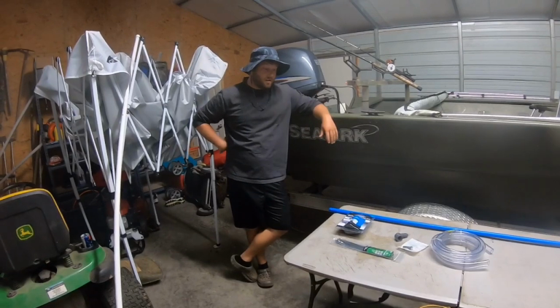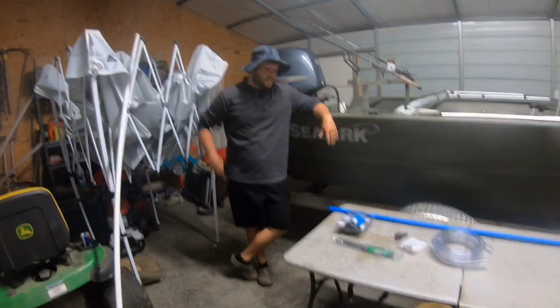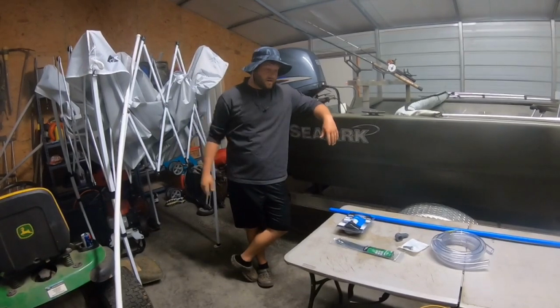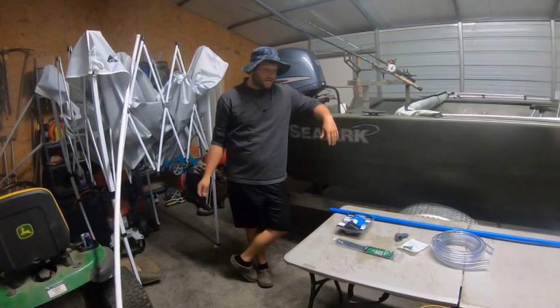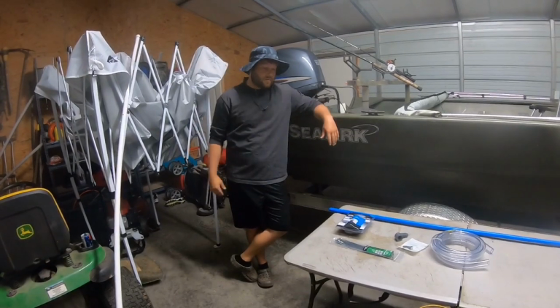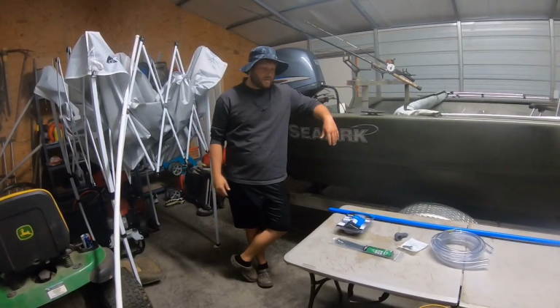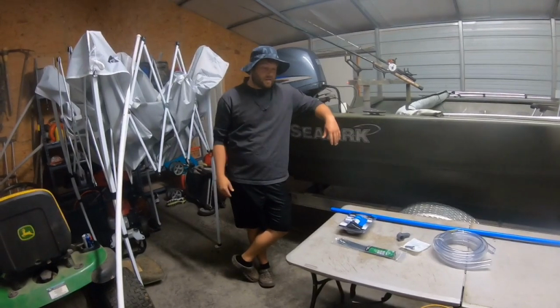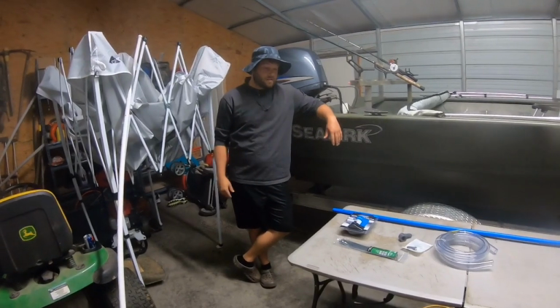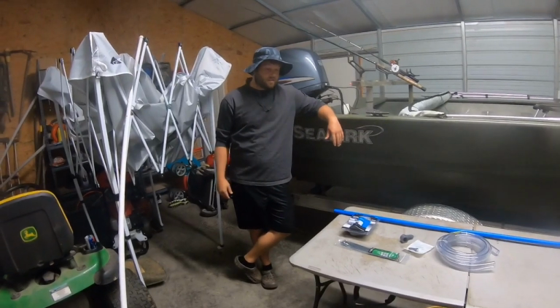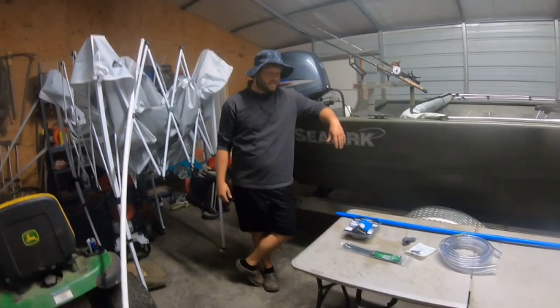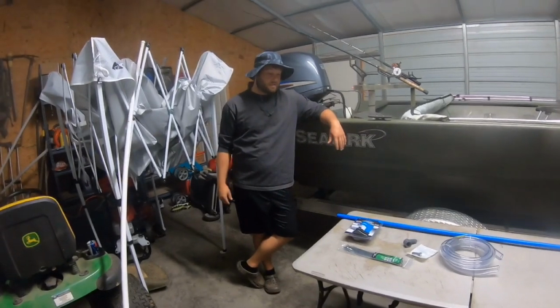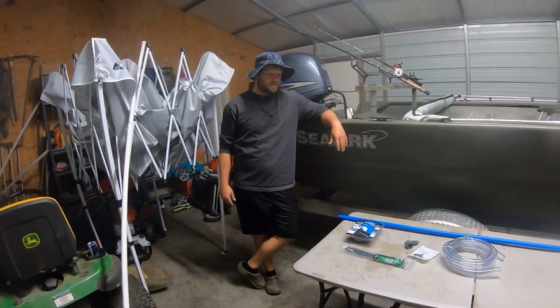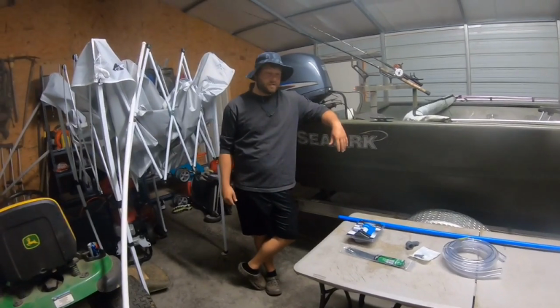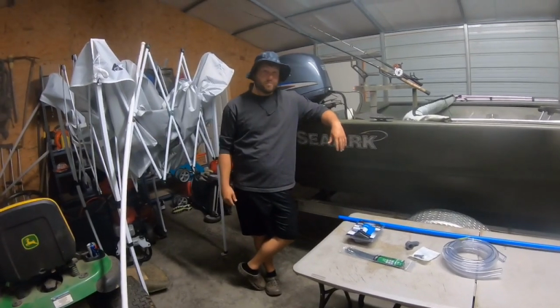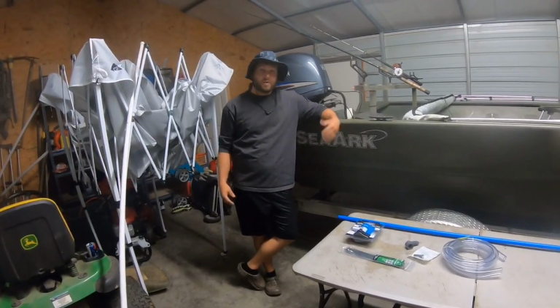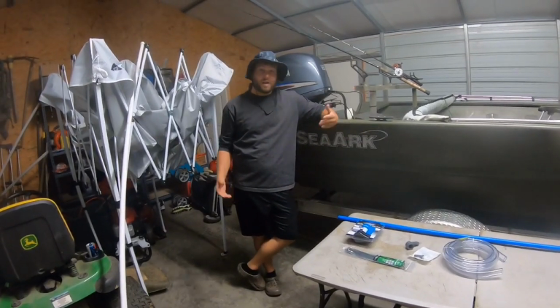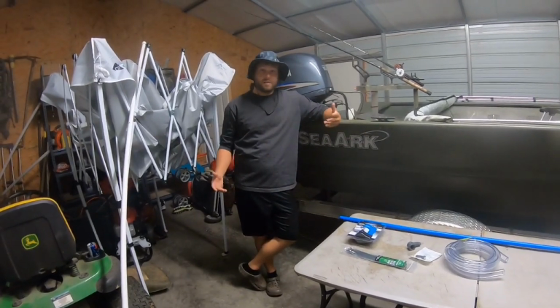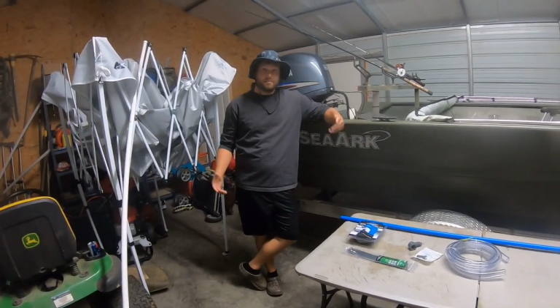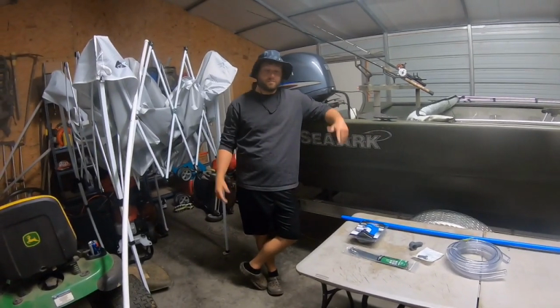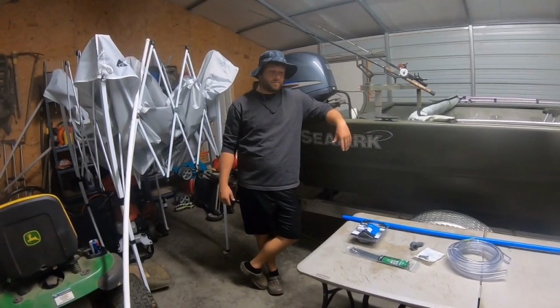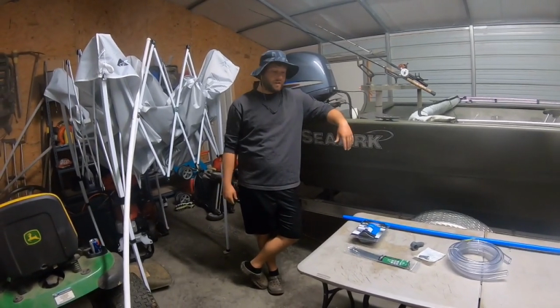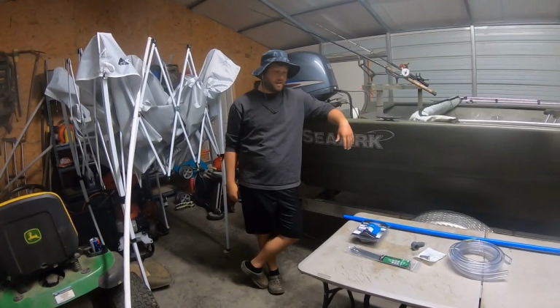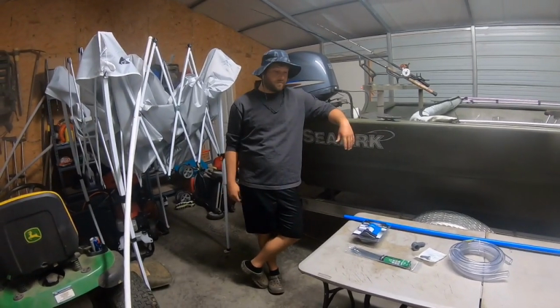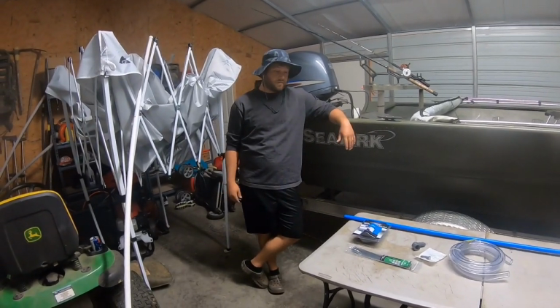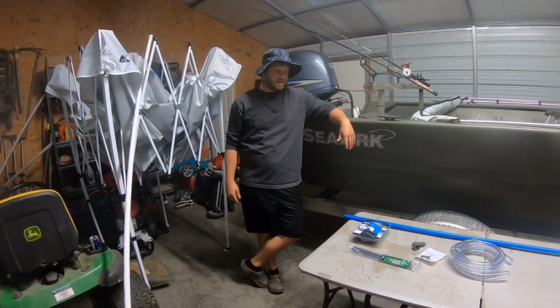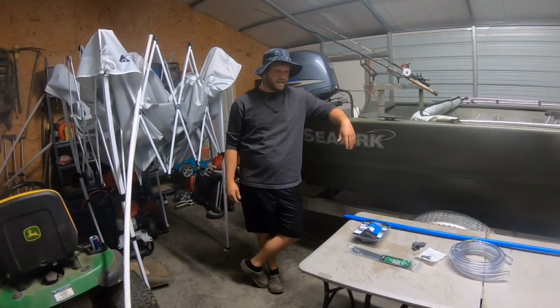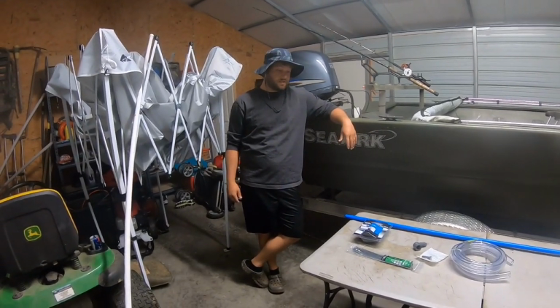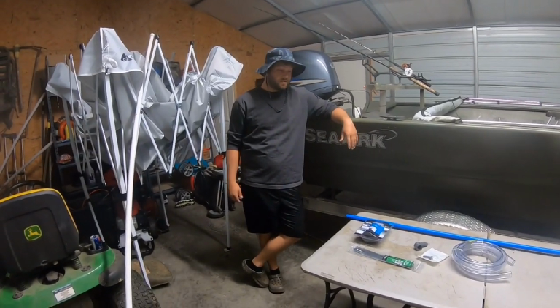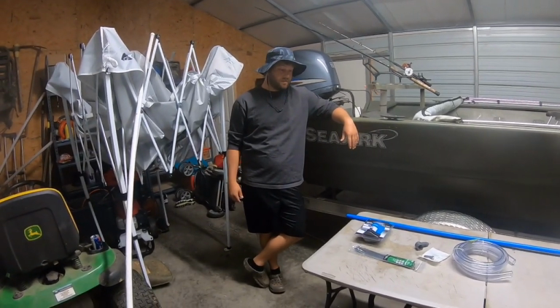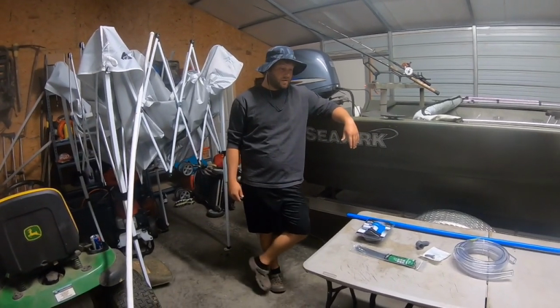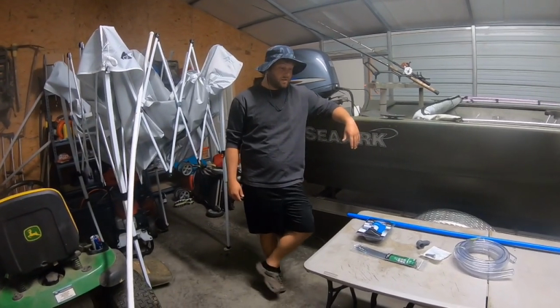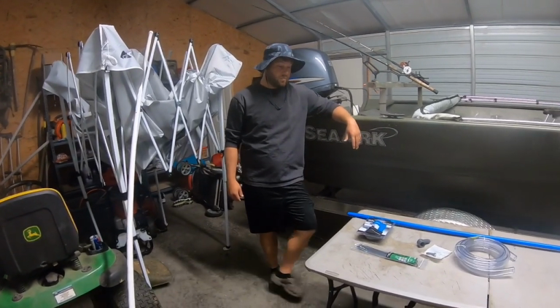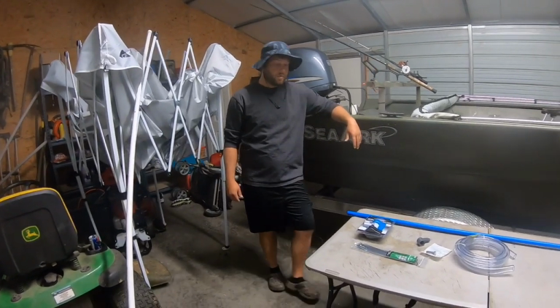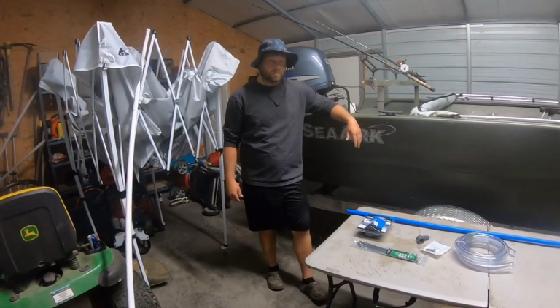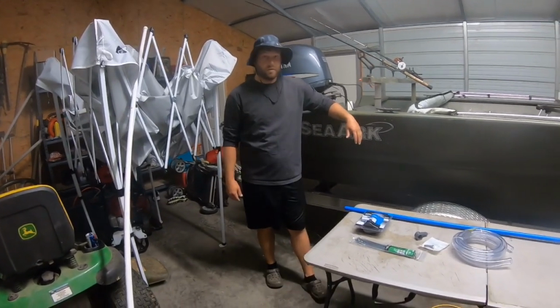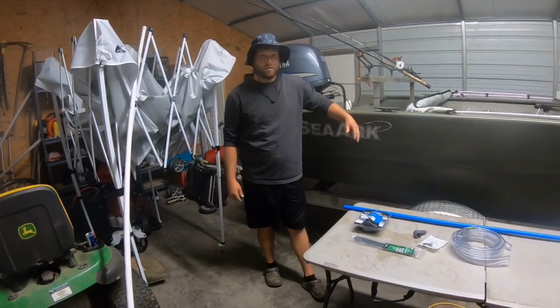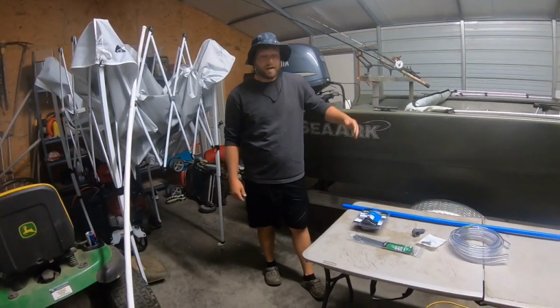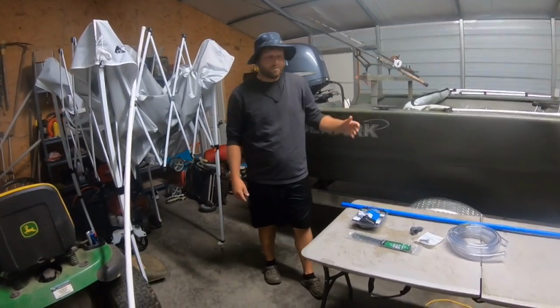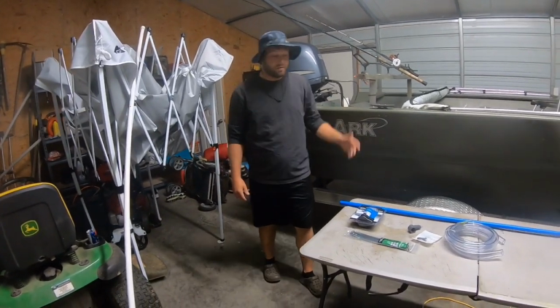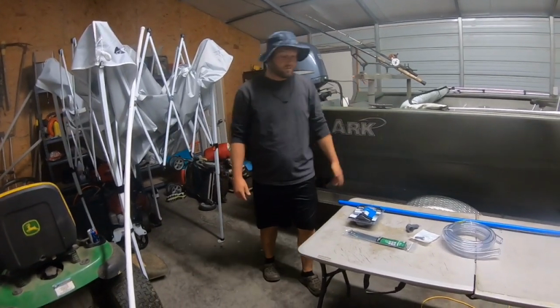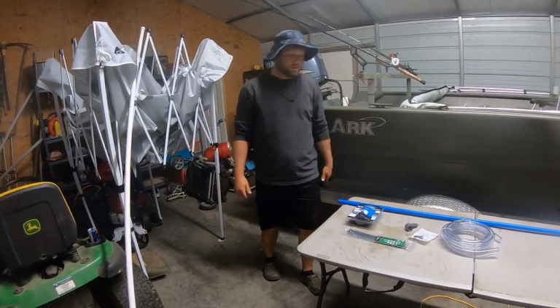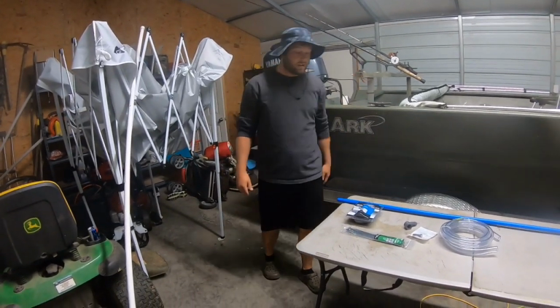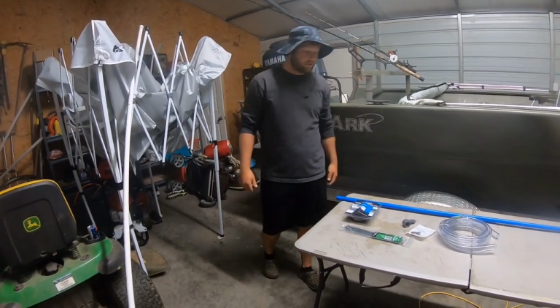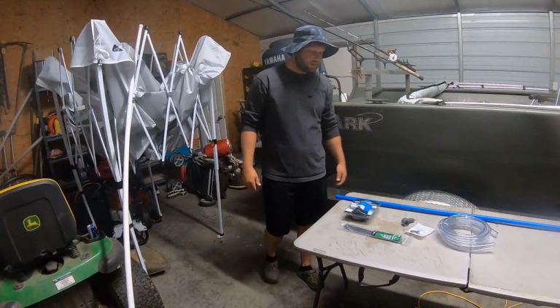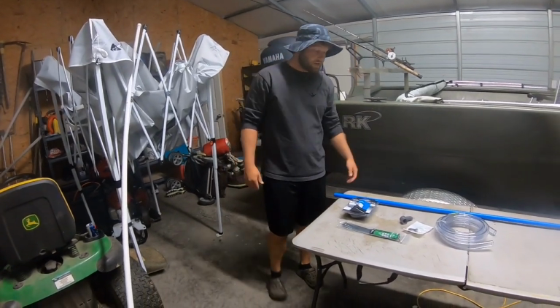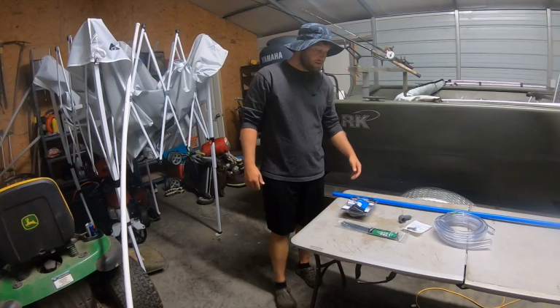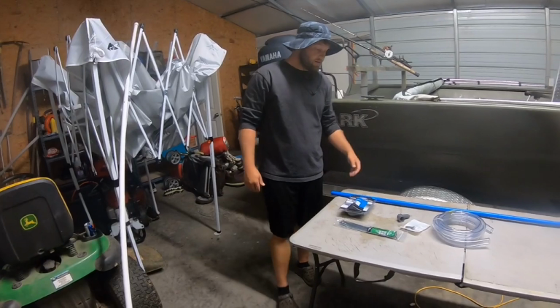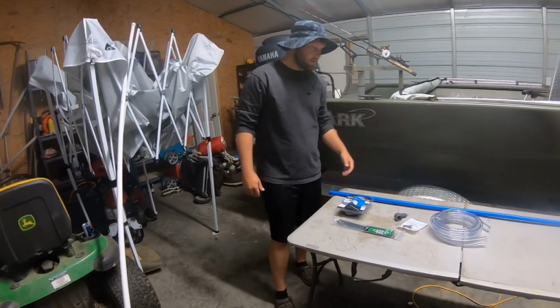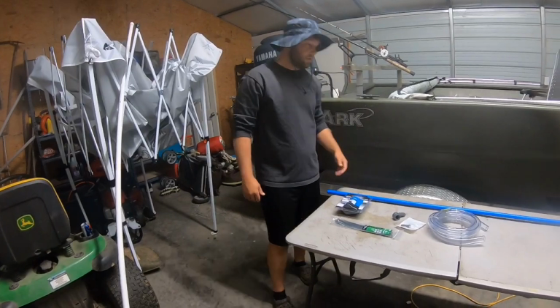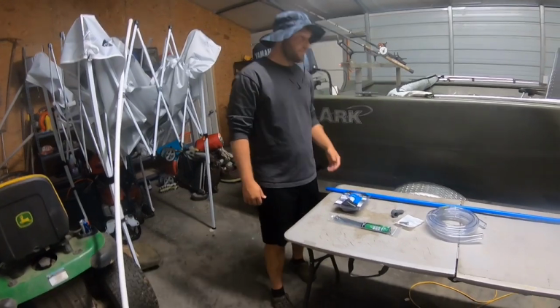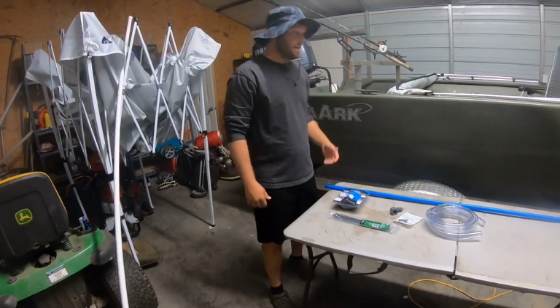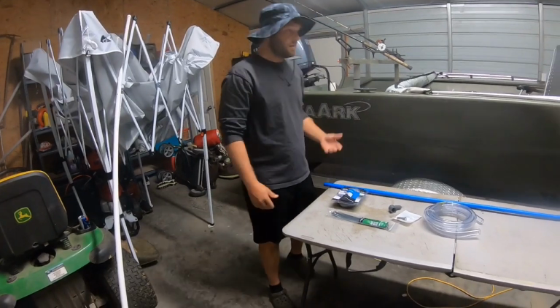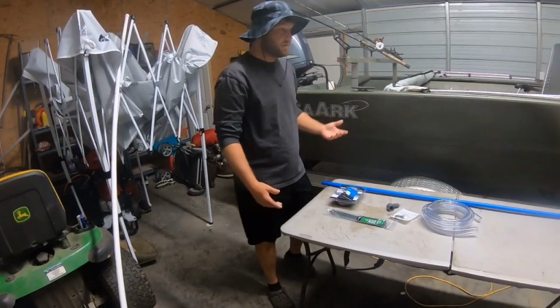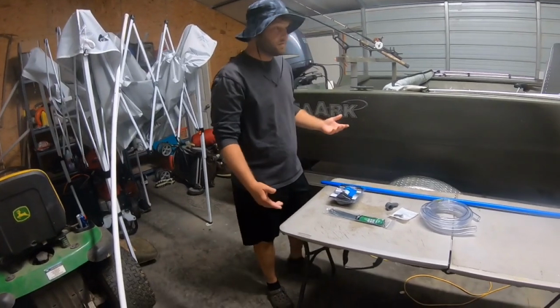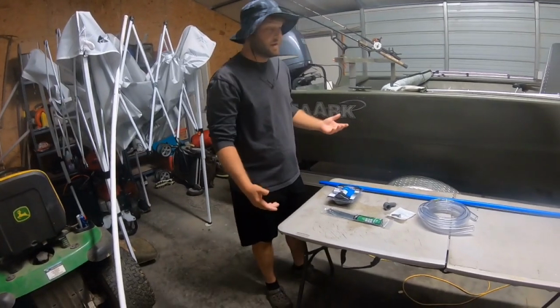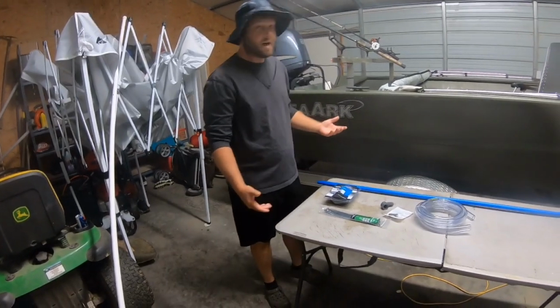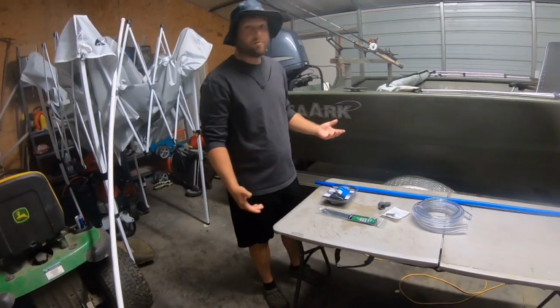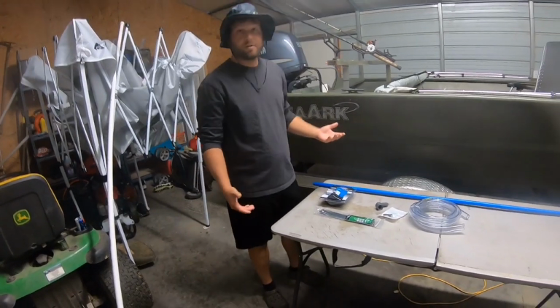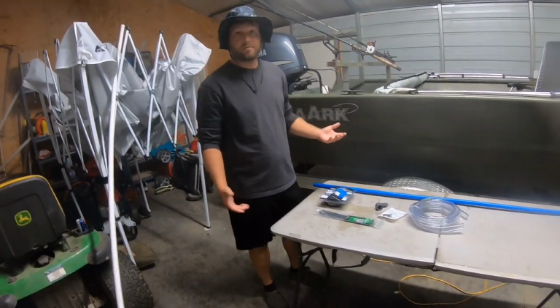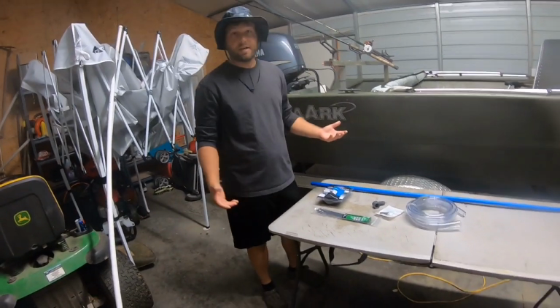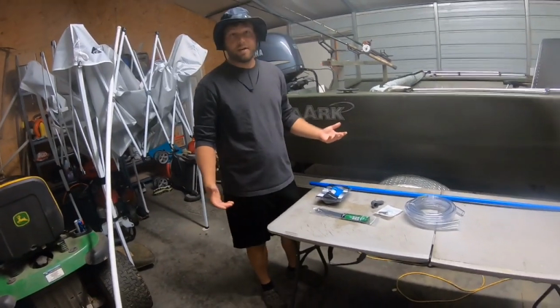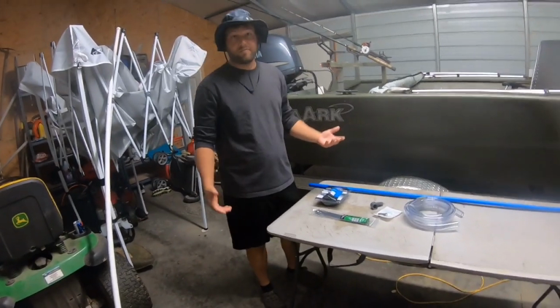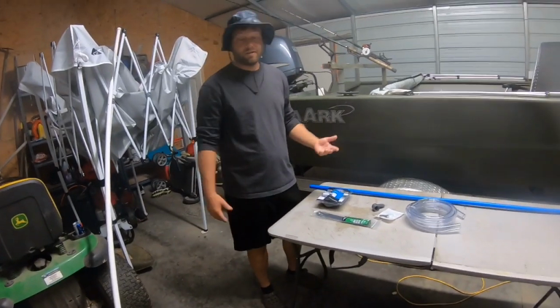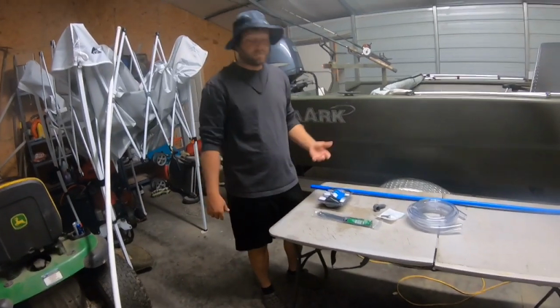All right everybody, this is Brian with Flat Hip and Naps. We're going to do a little how-to video today on how to build live wells for catfish.